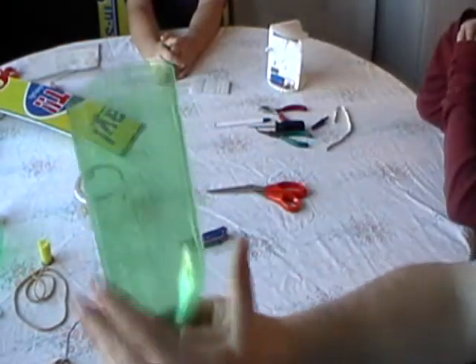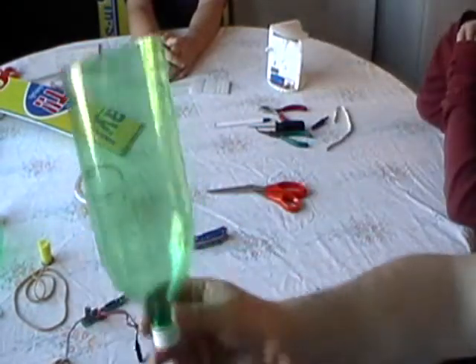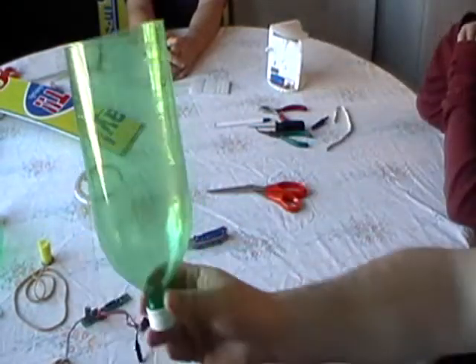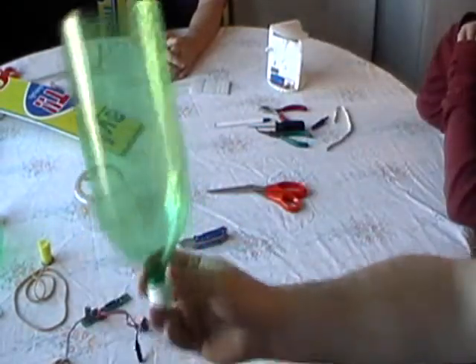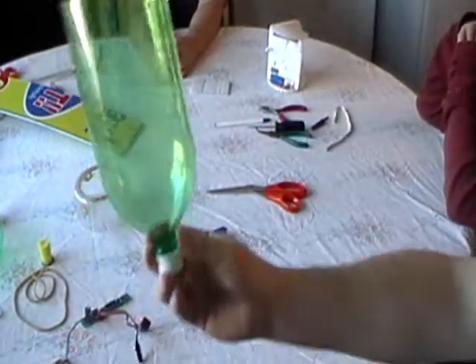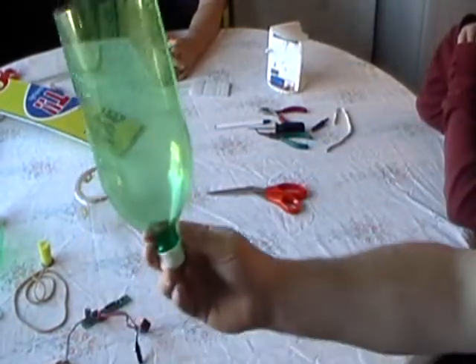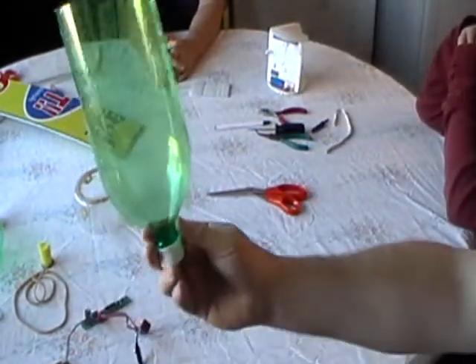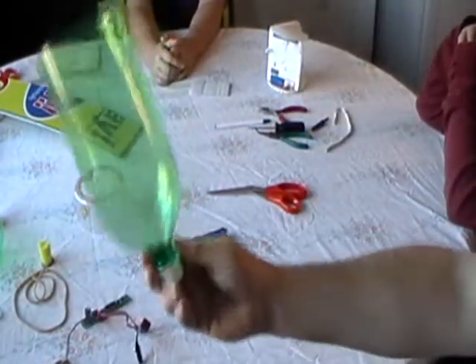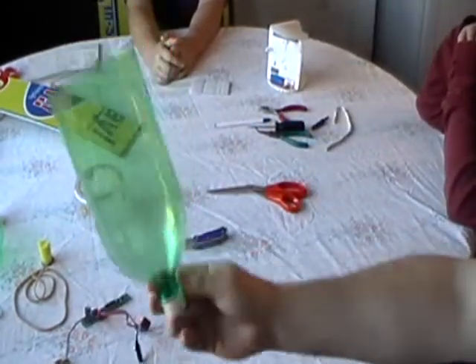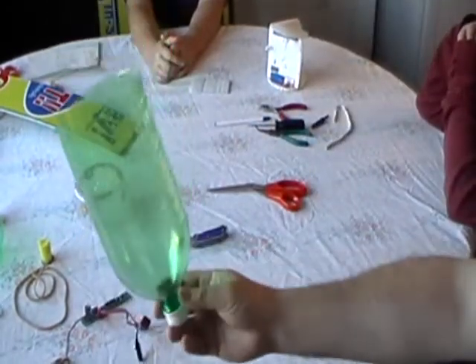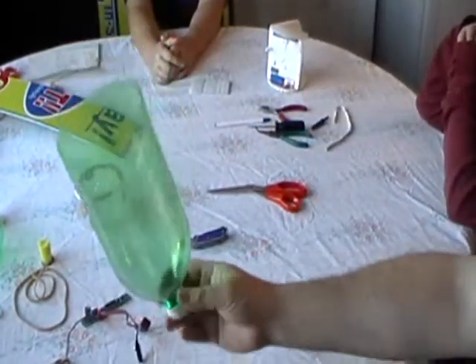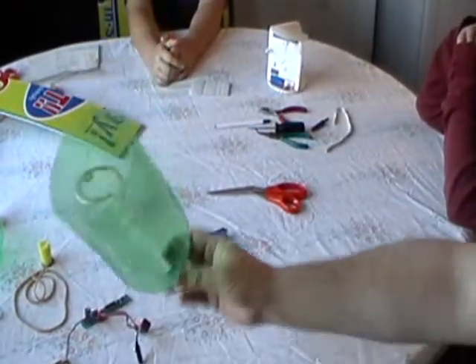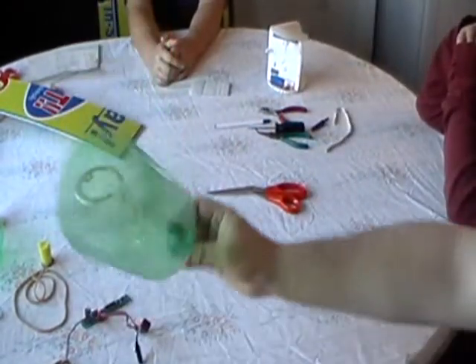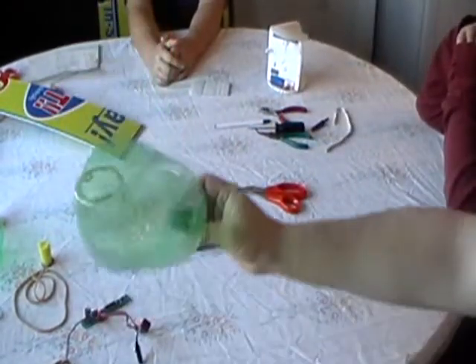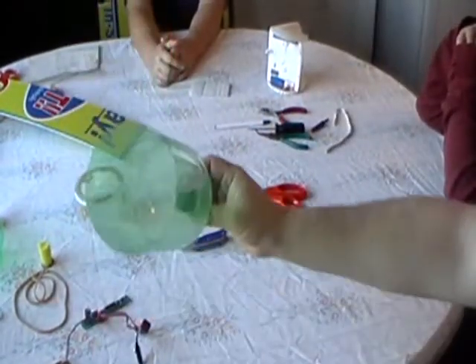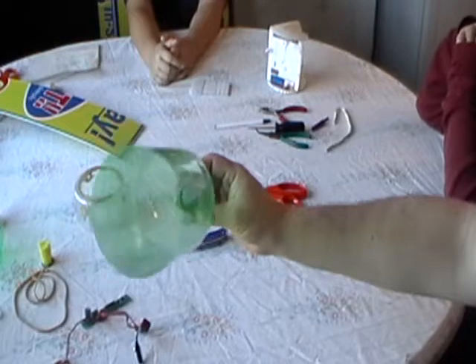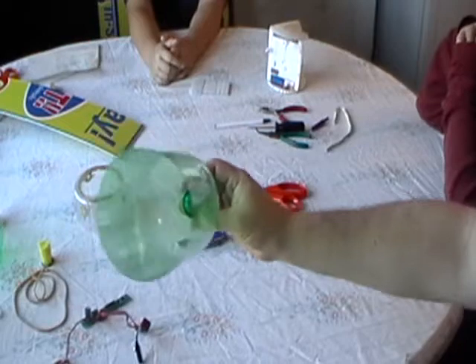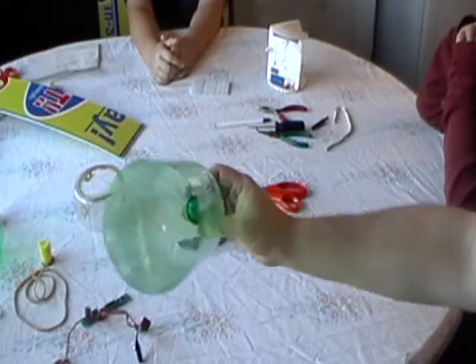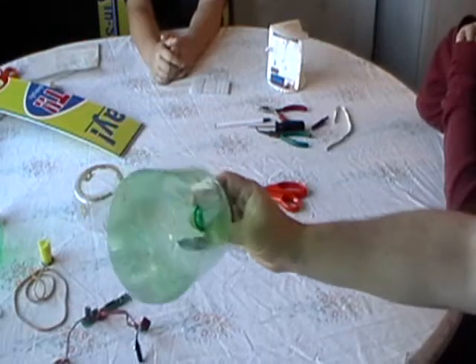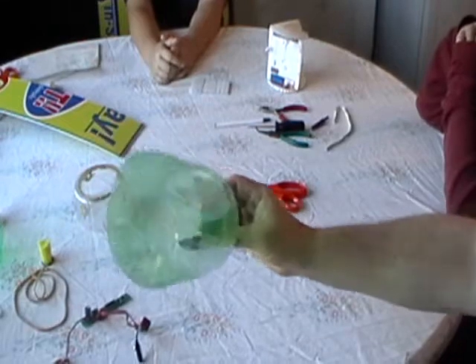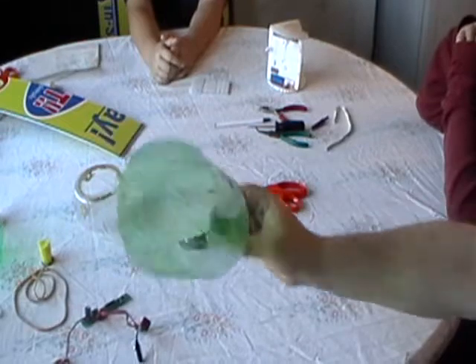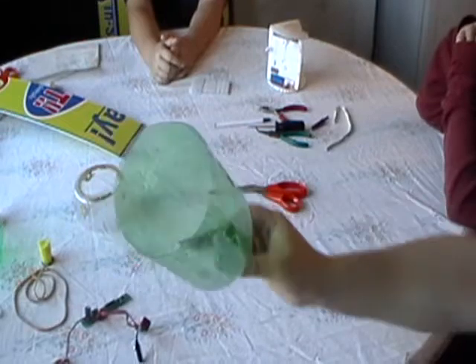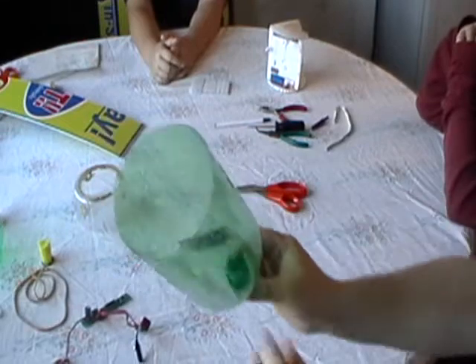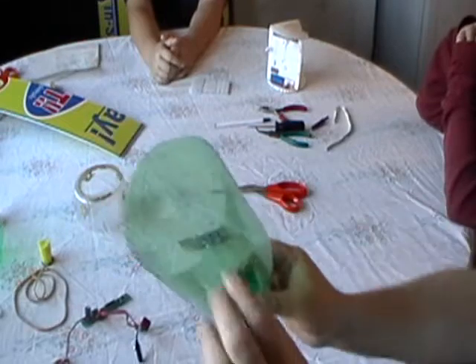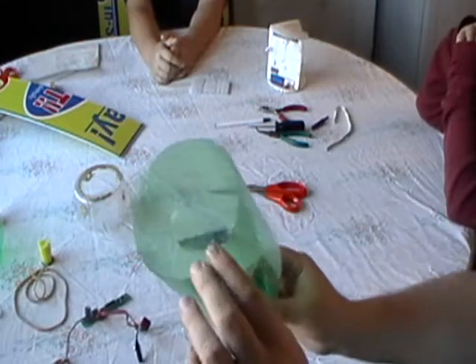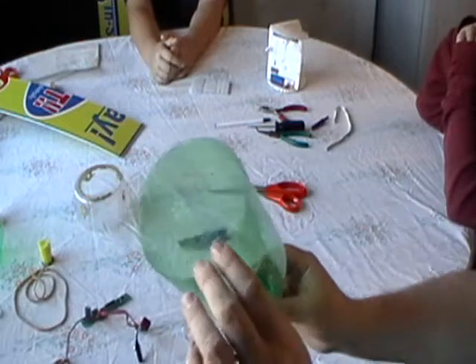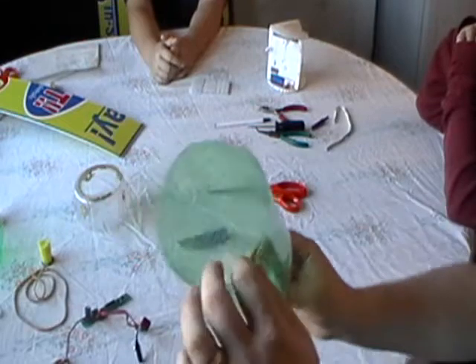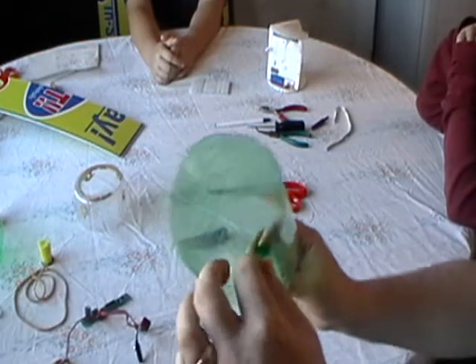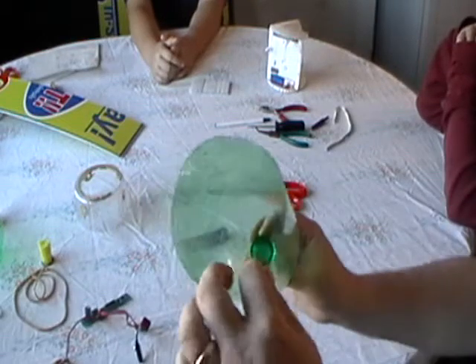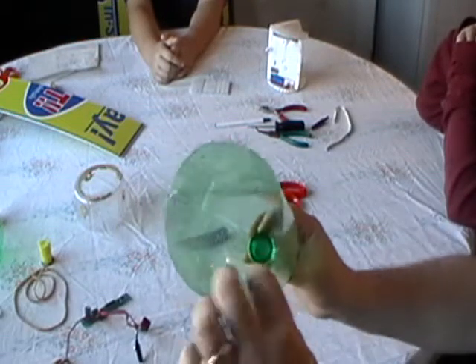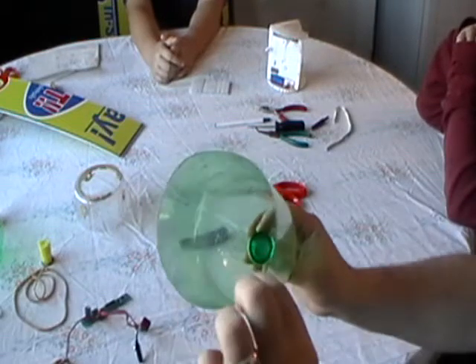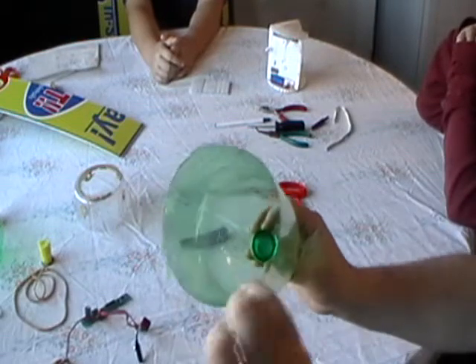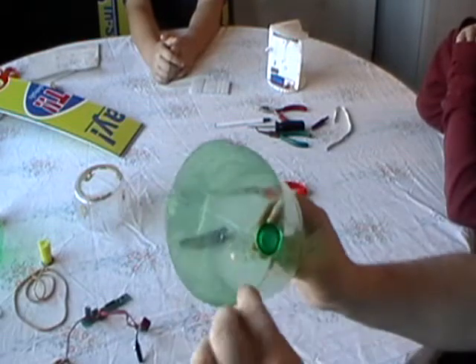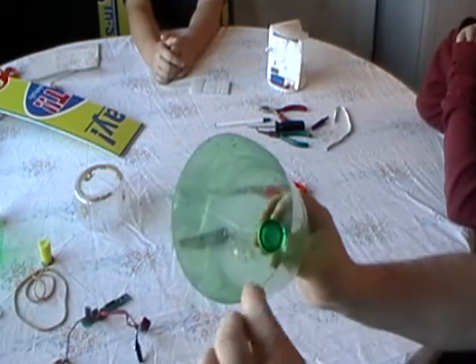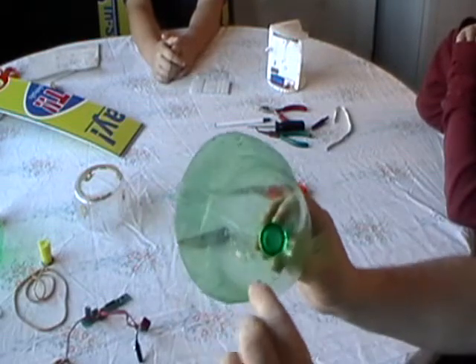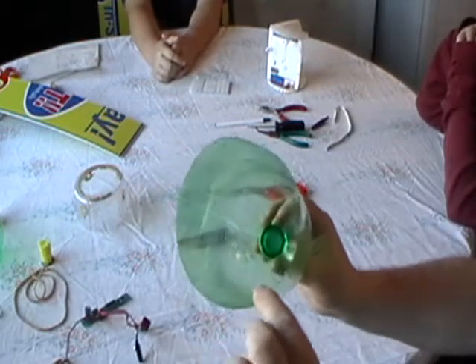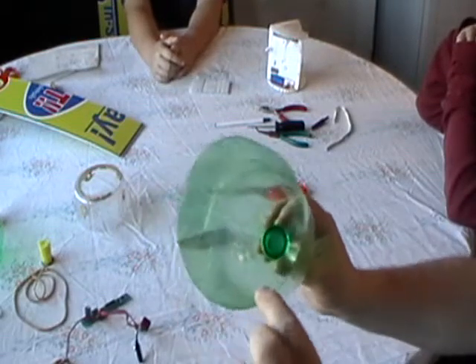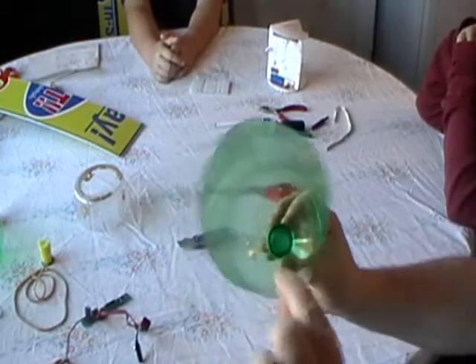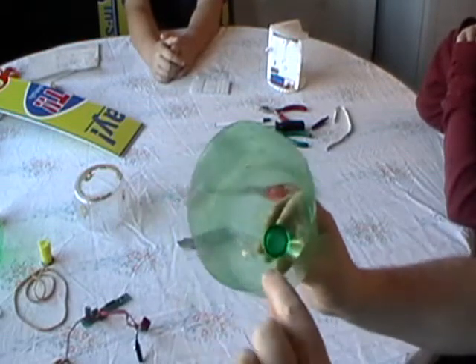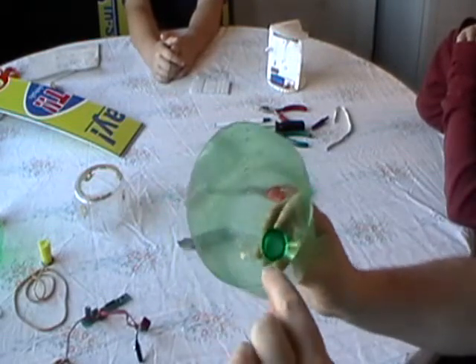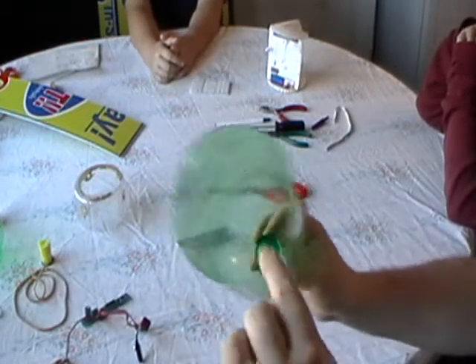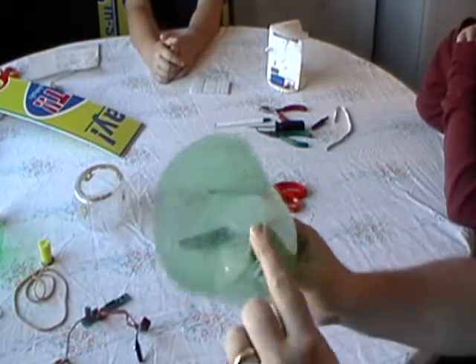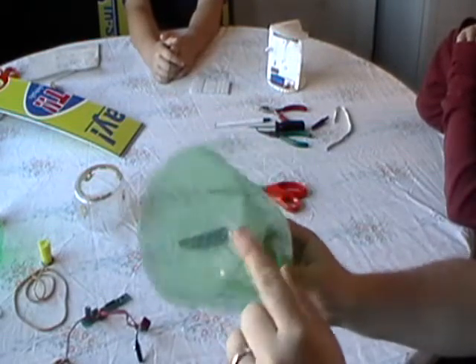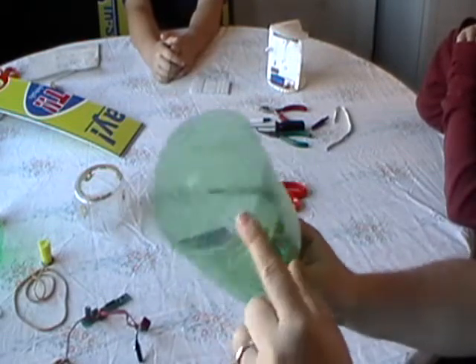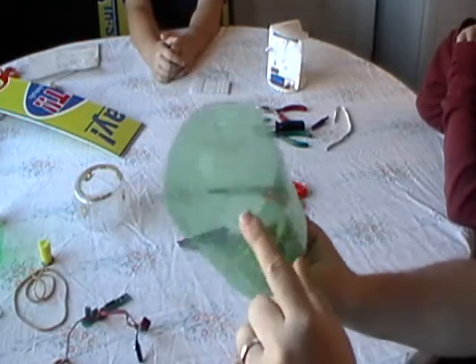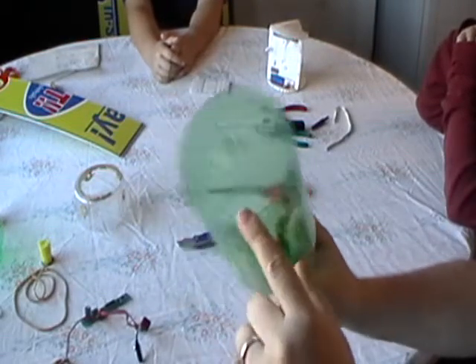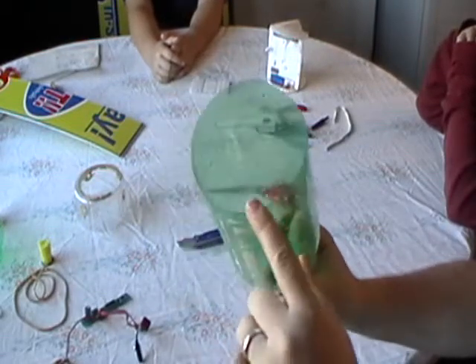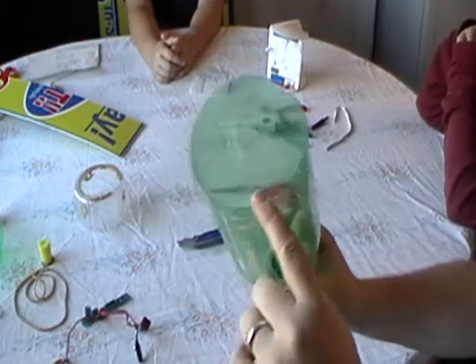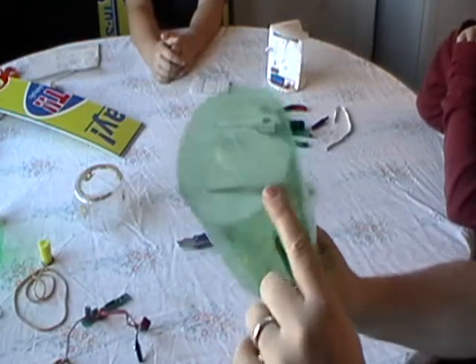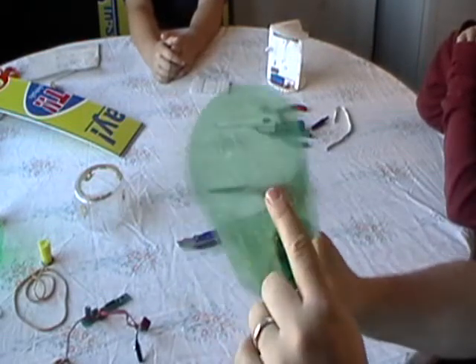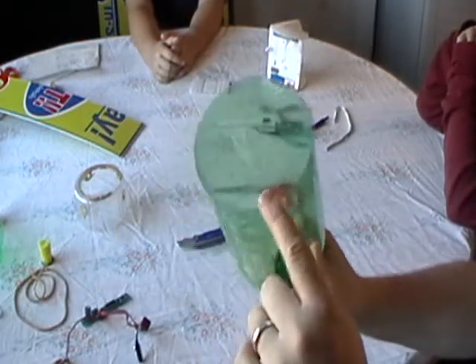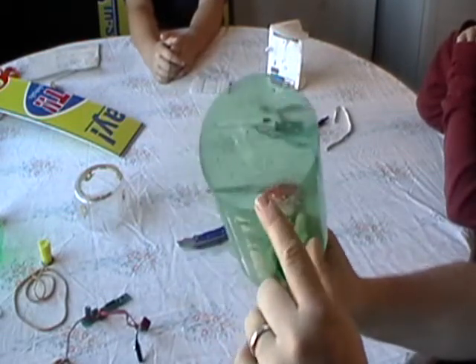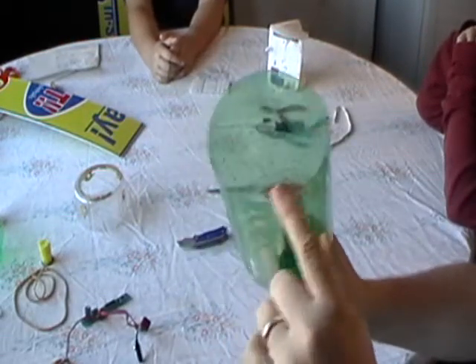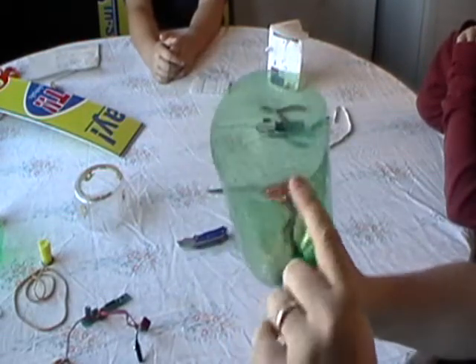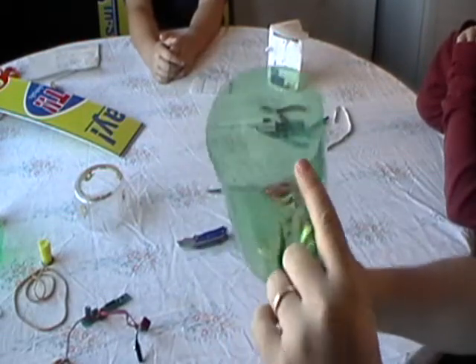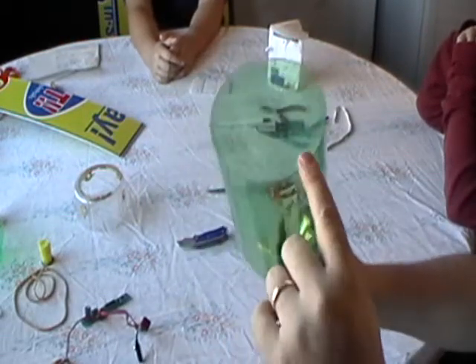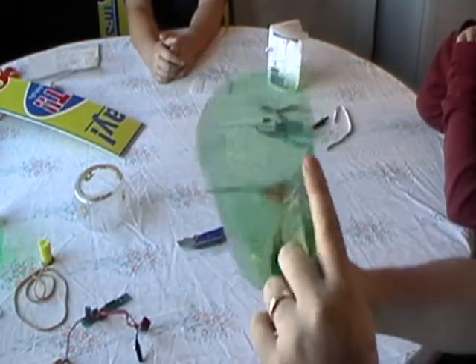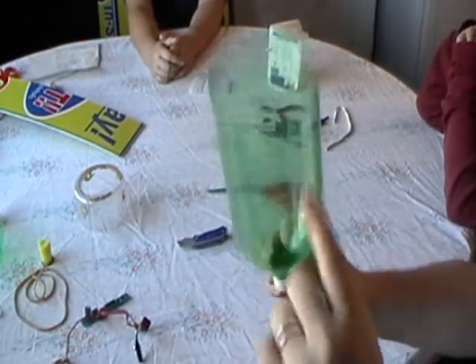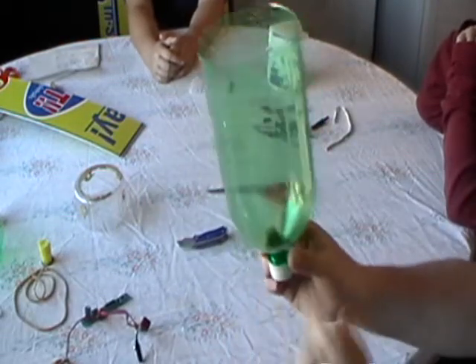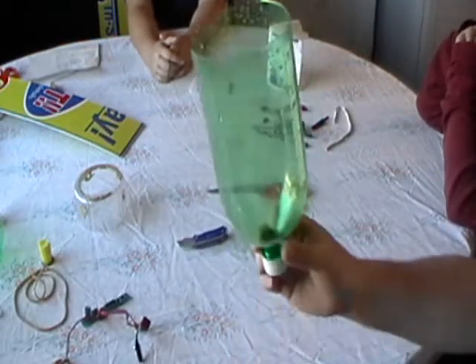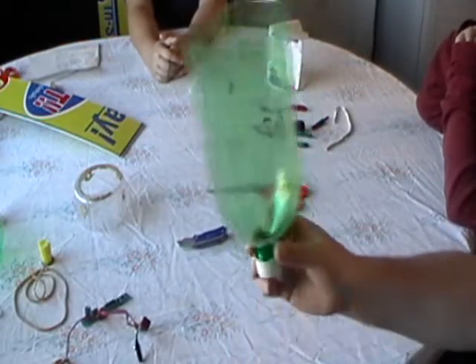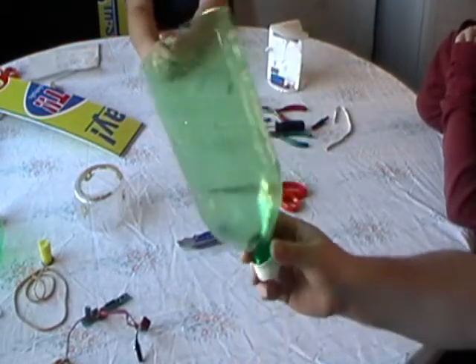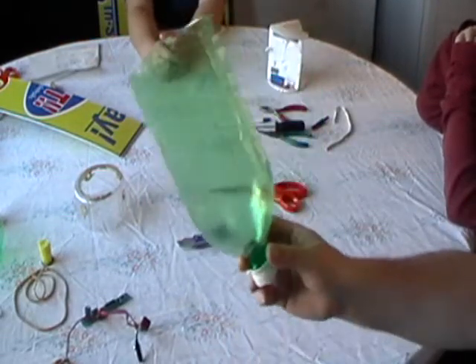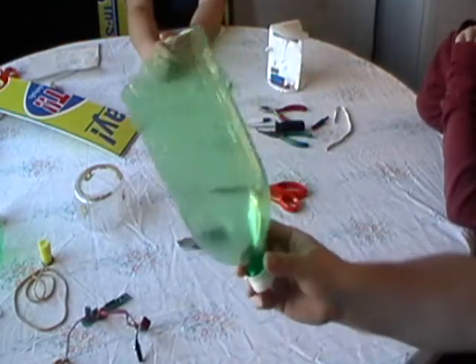And that's going to be the first part of your vessel. Now what we need to do is curl this, and we'll show you how to do the curling next.